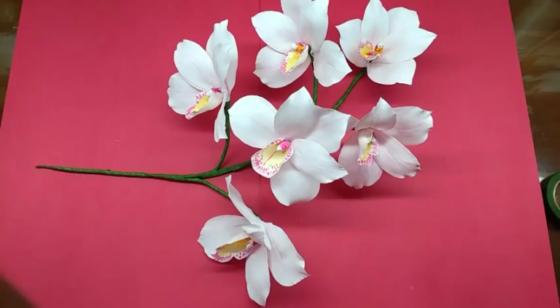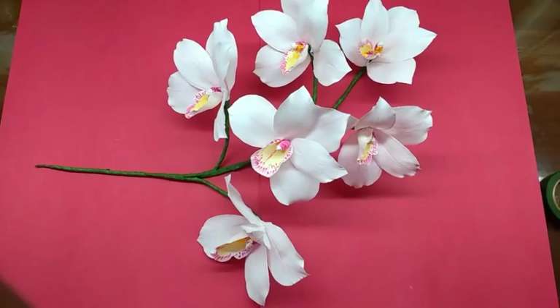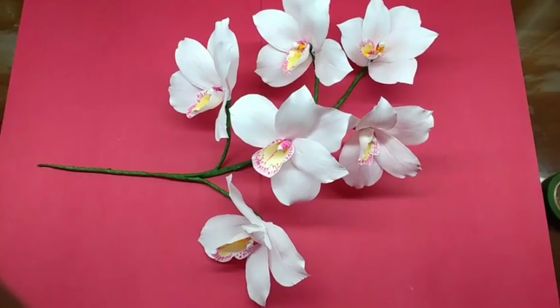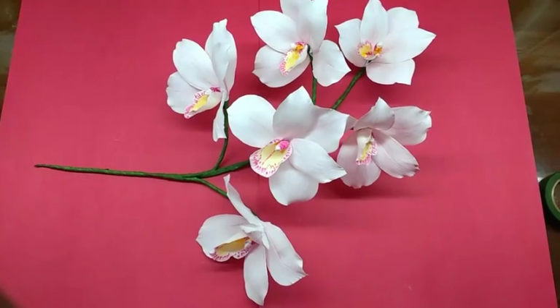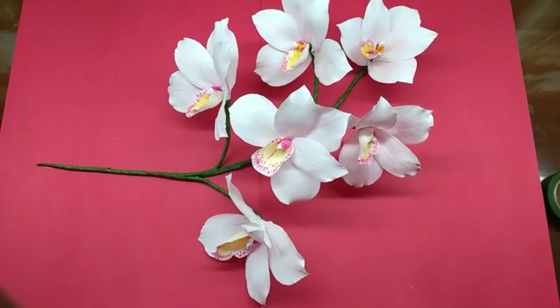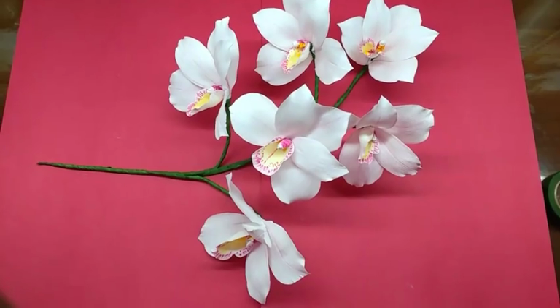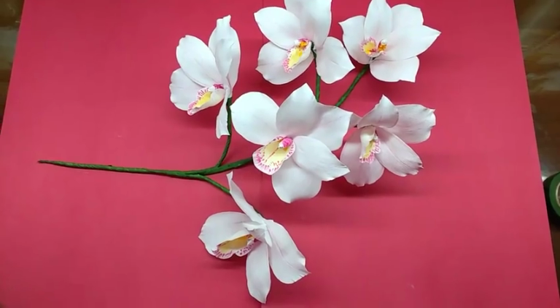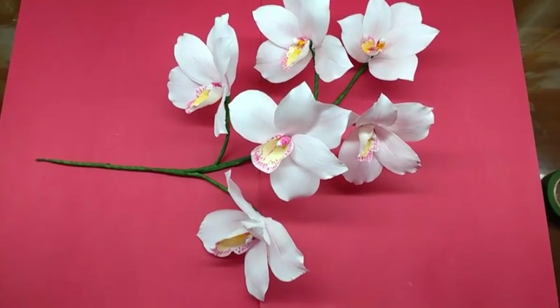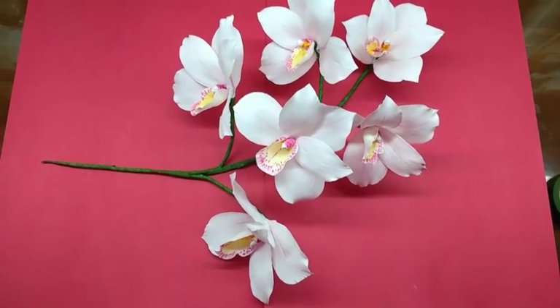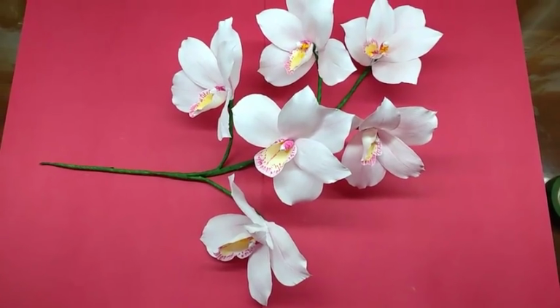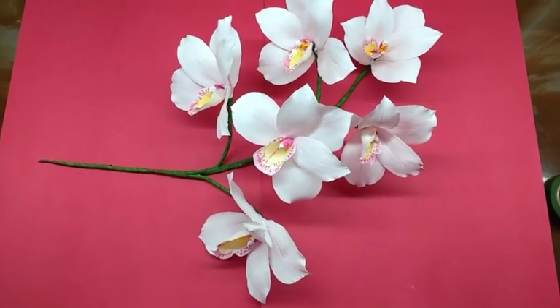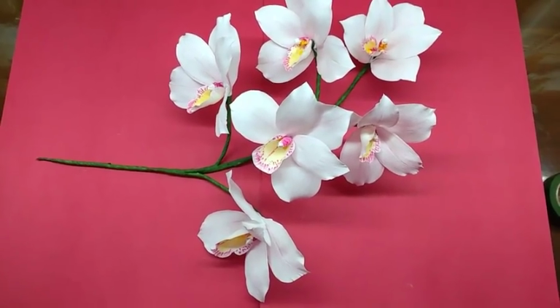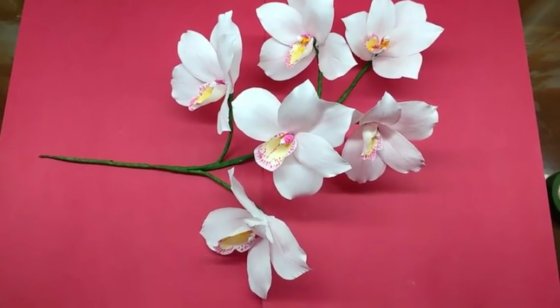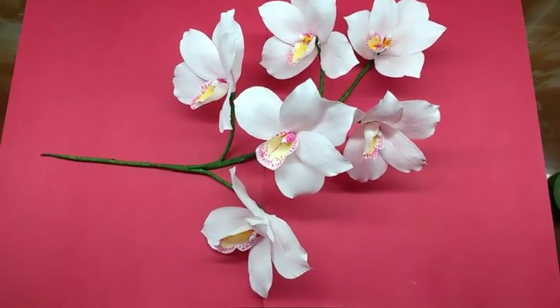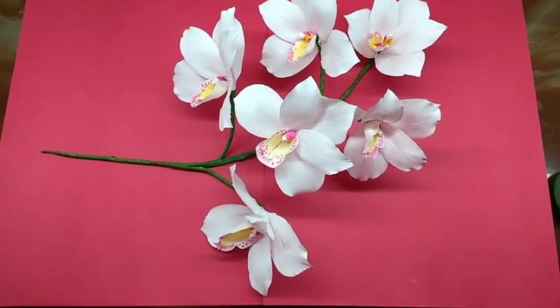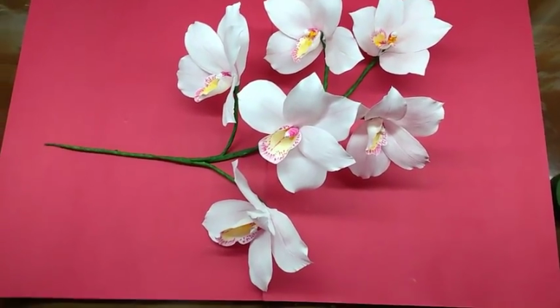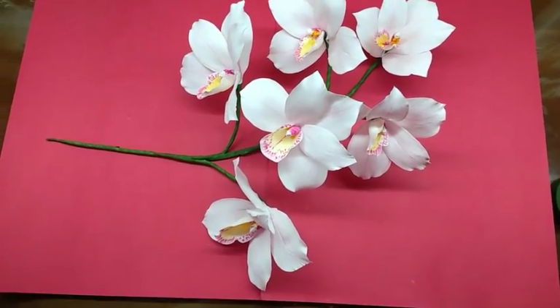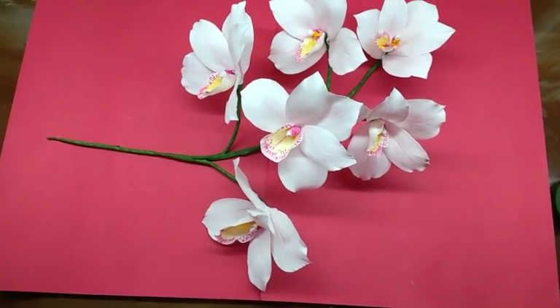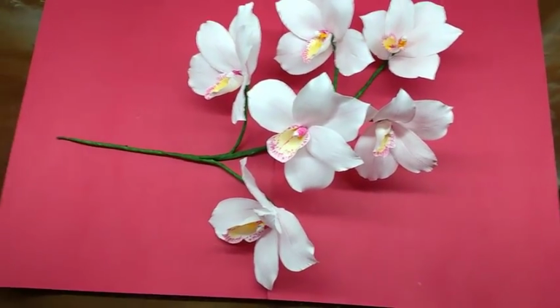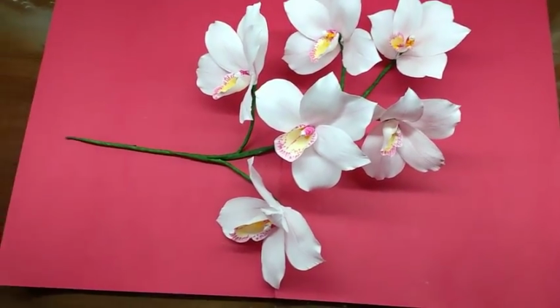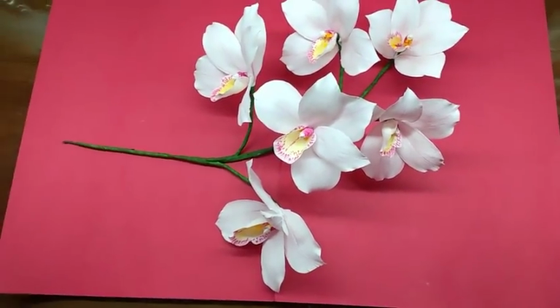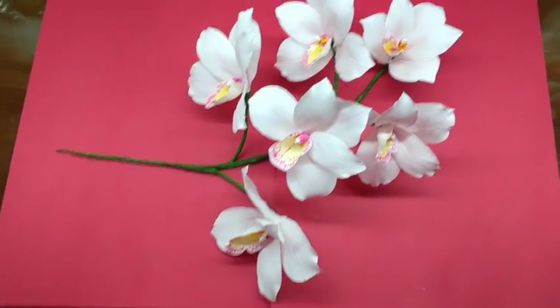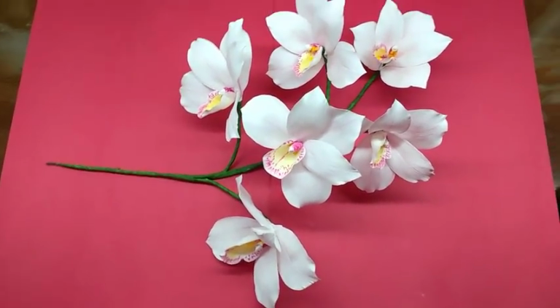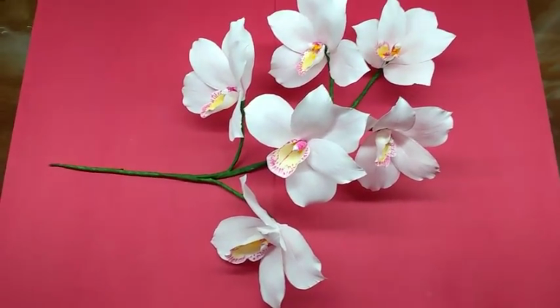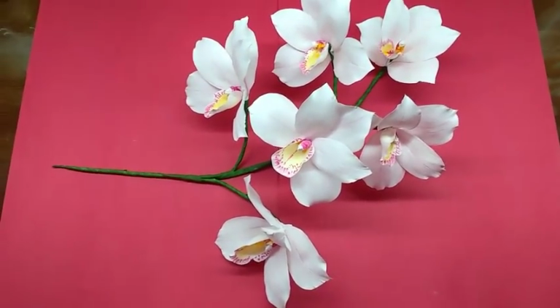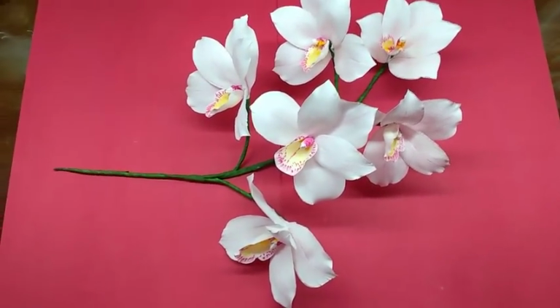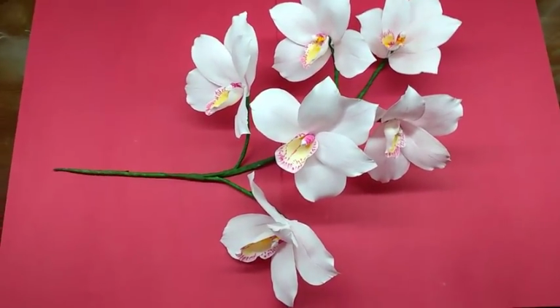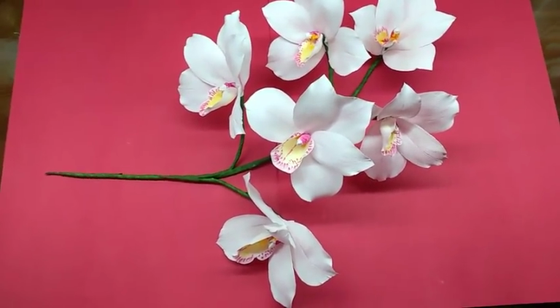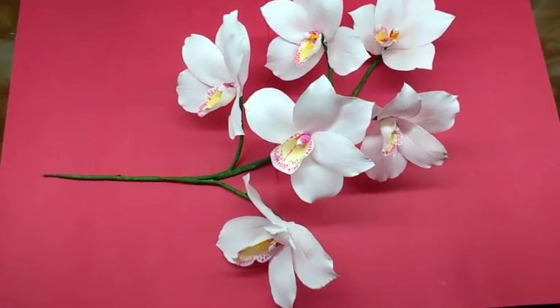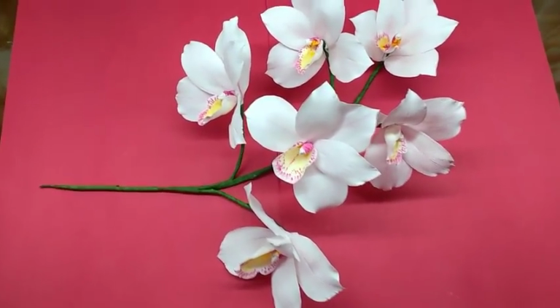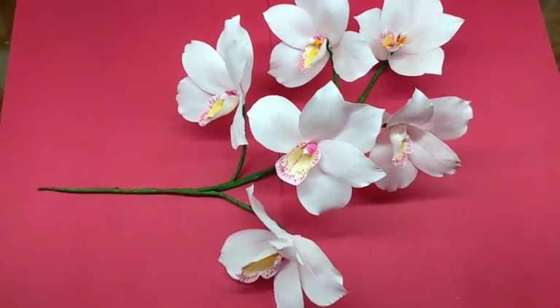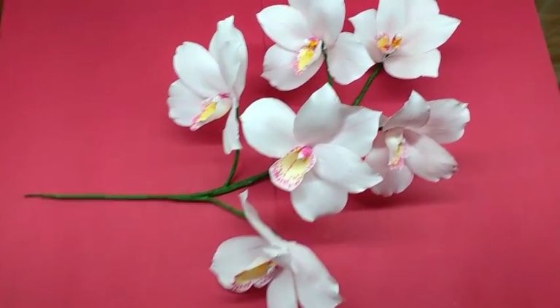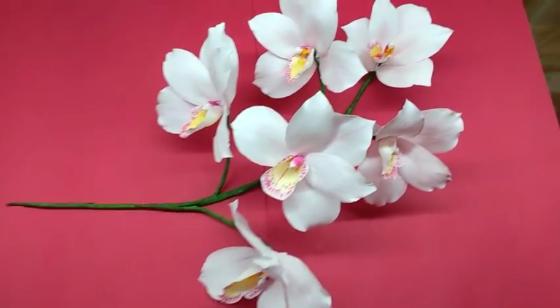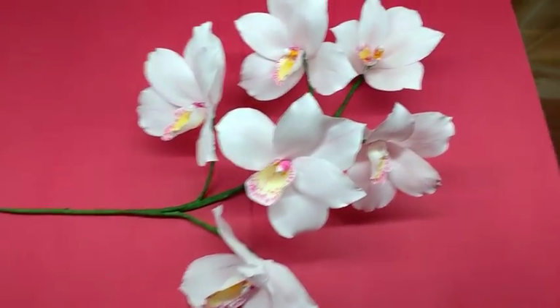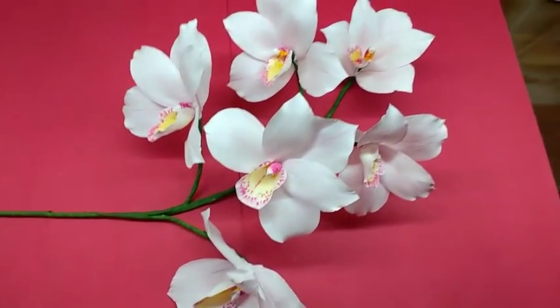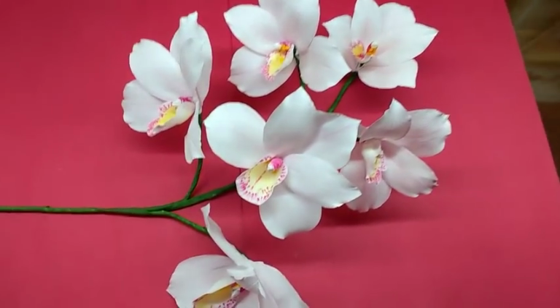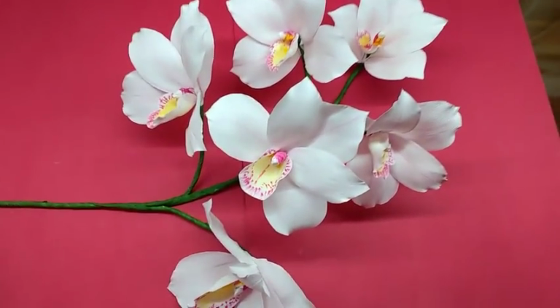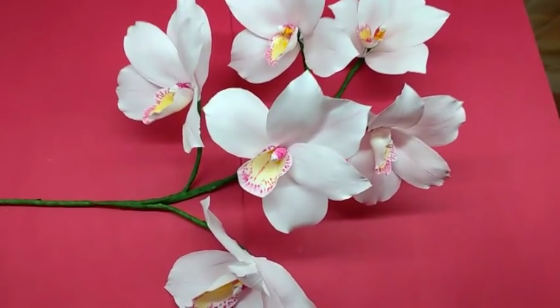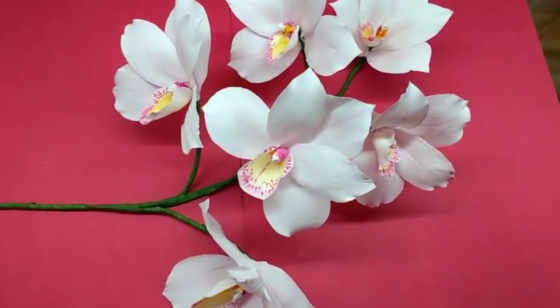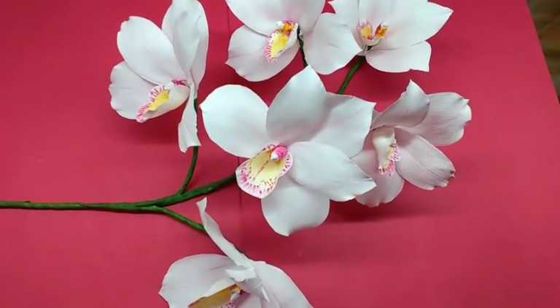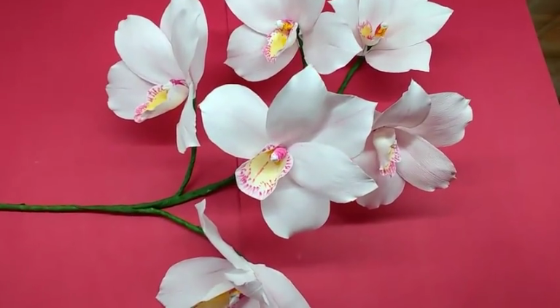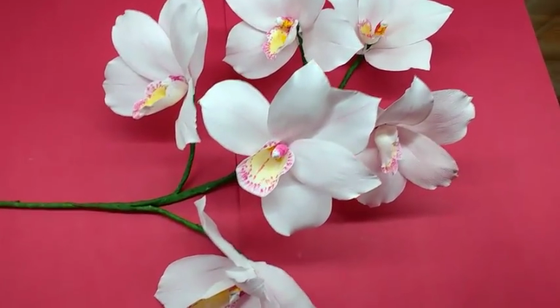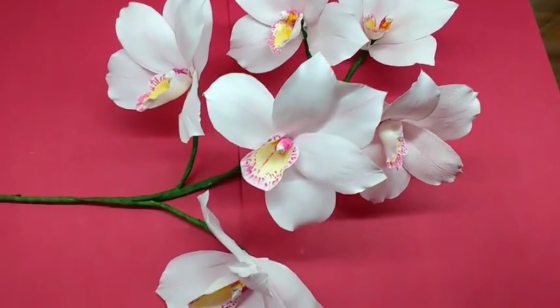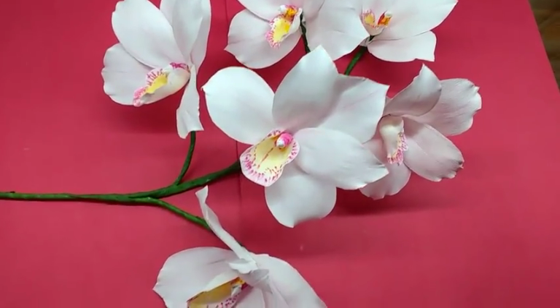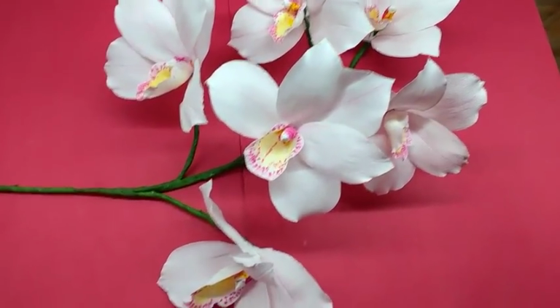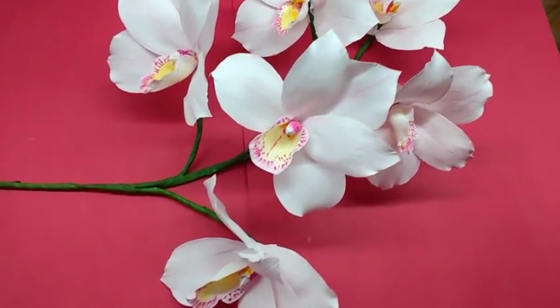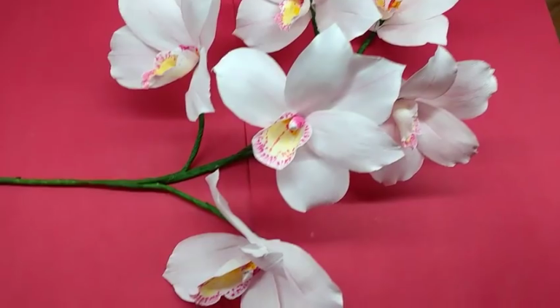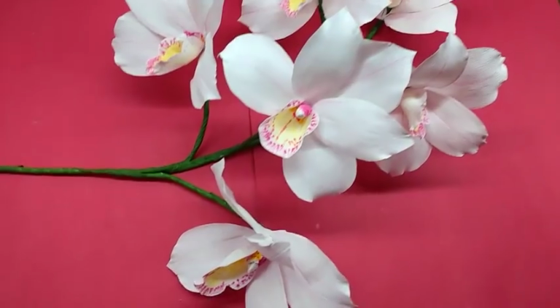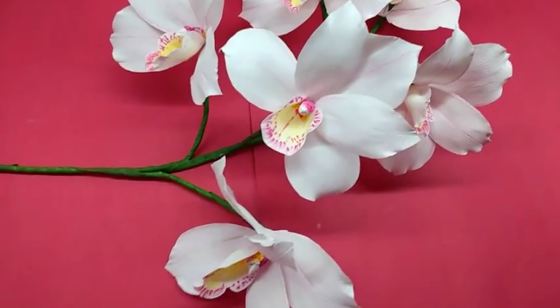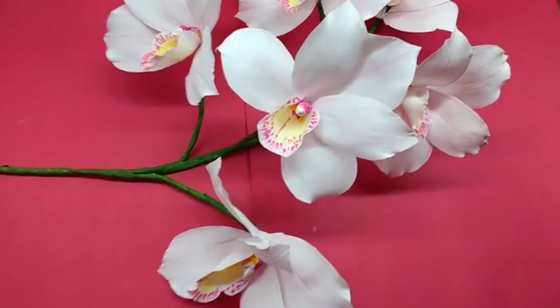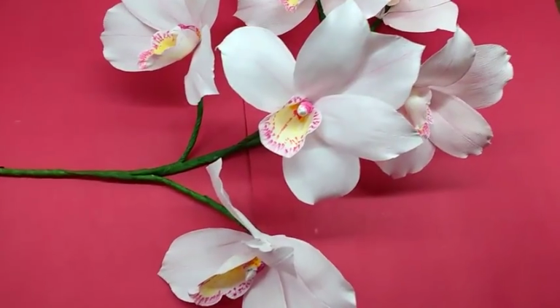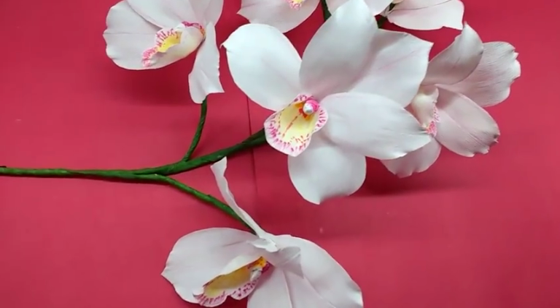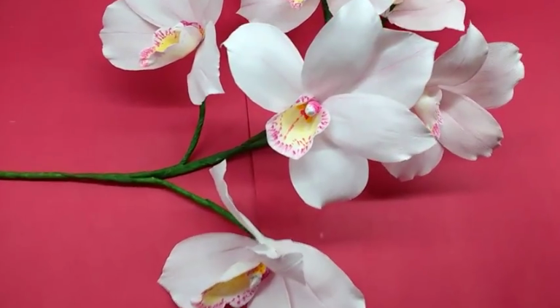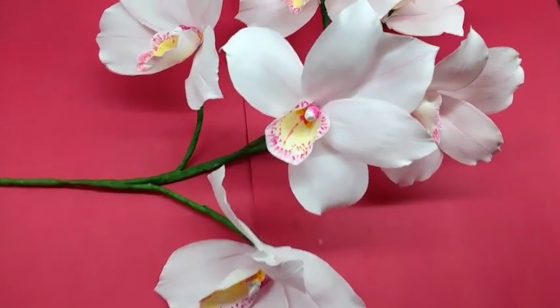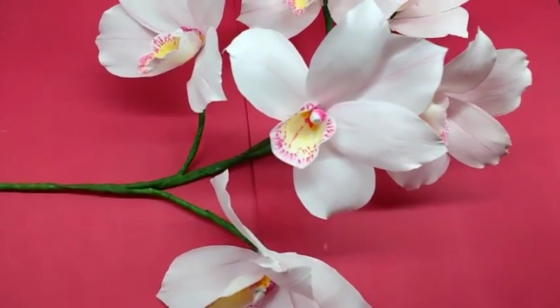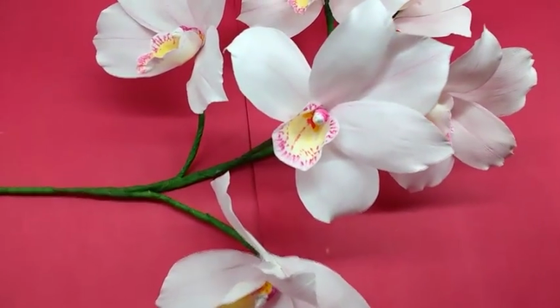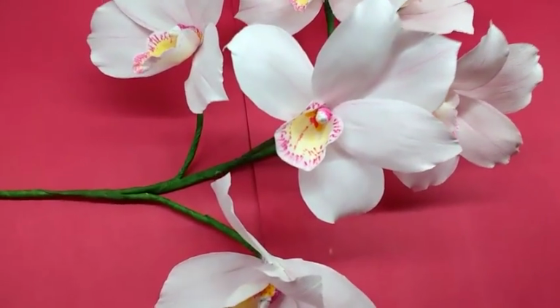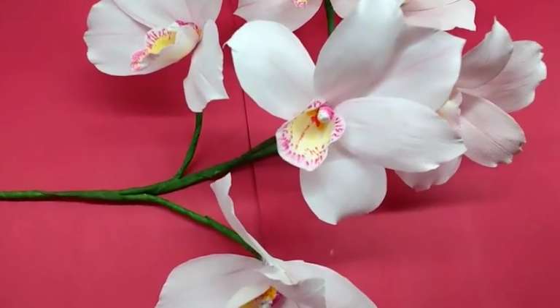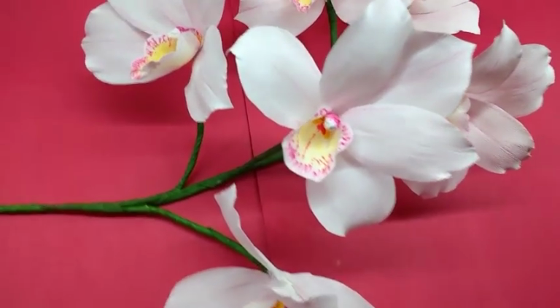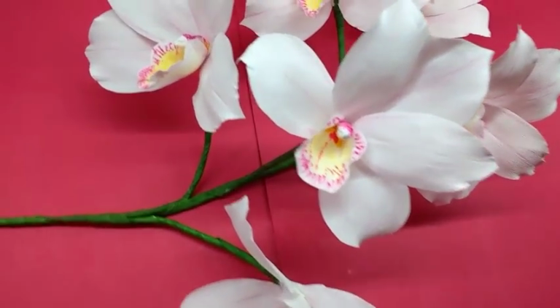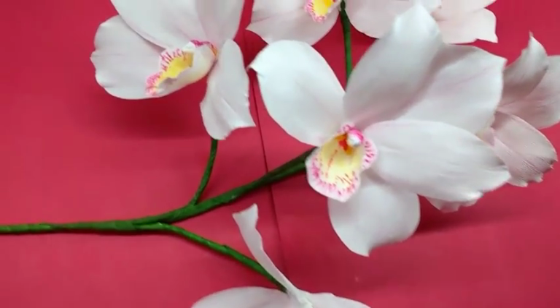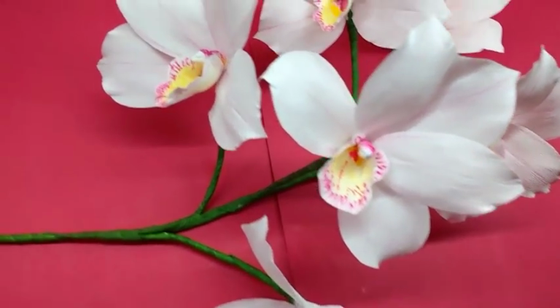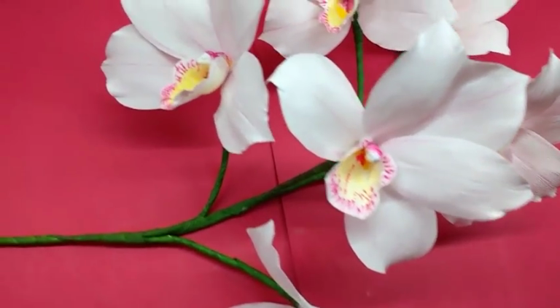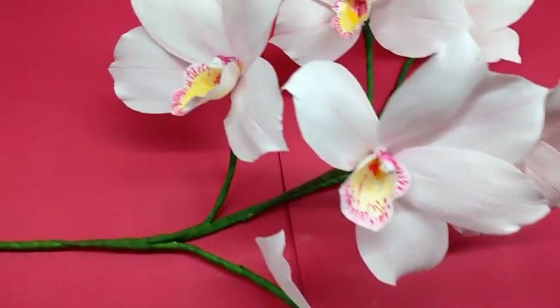Hi, today I am going to make cymbidium orchids. Really very pretty orchids.